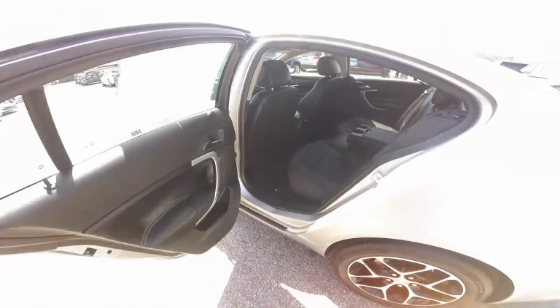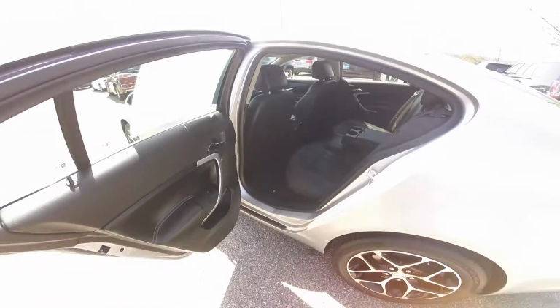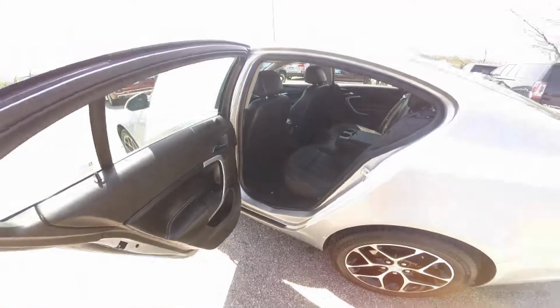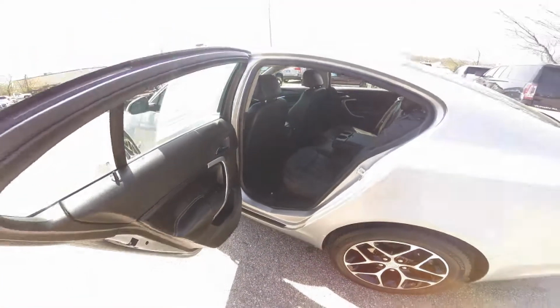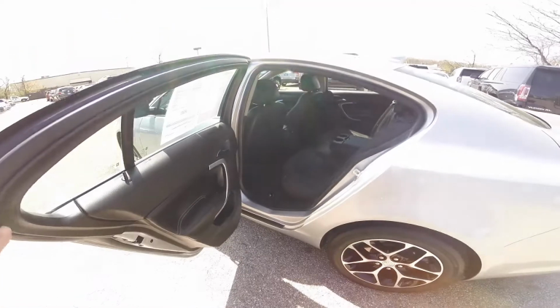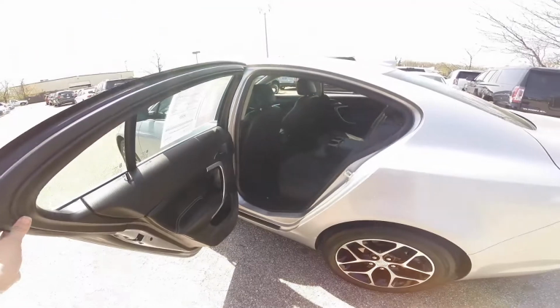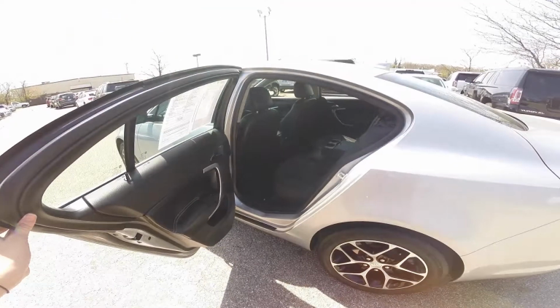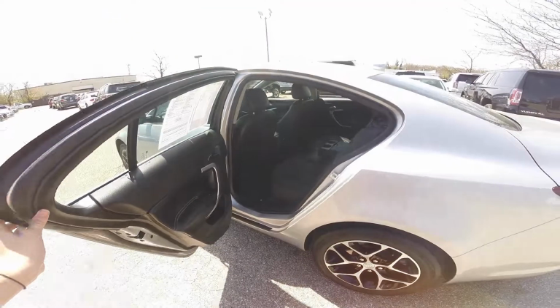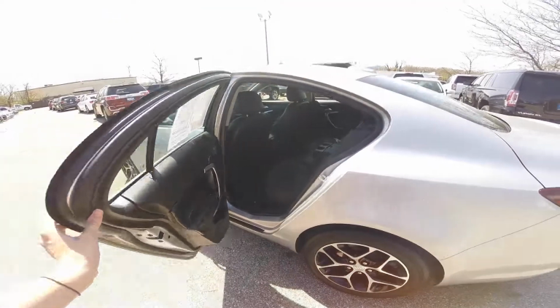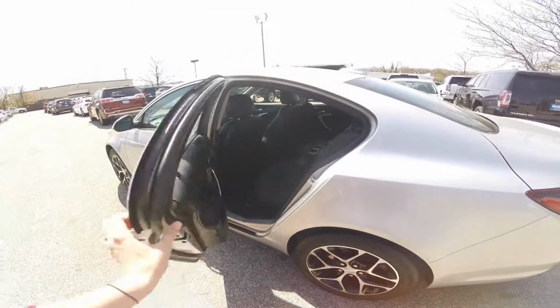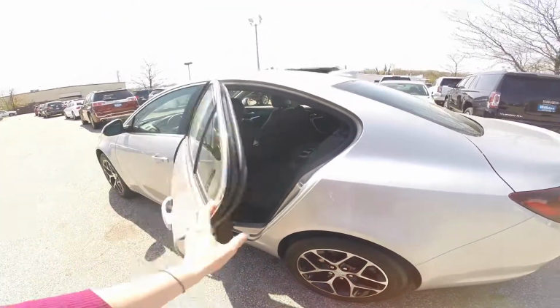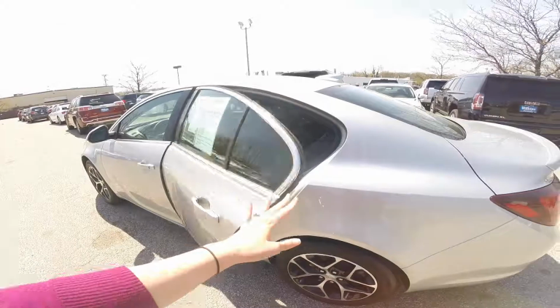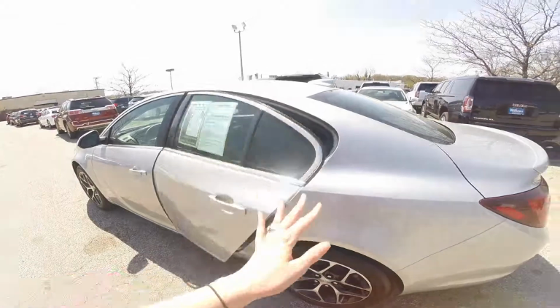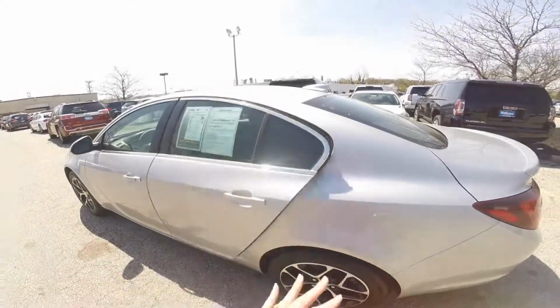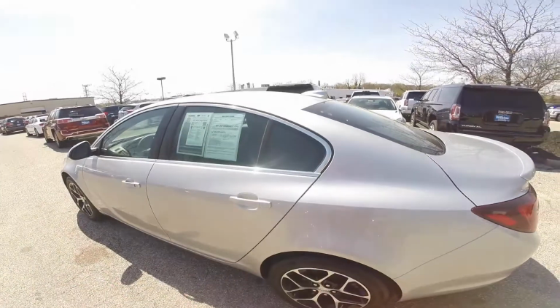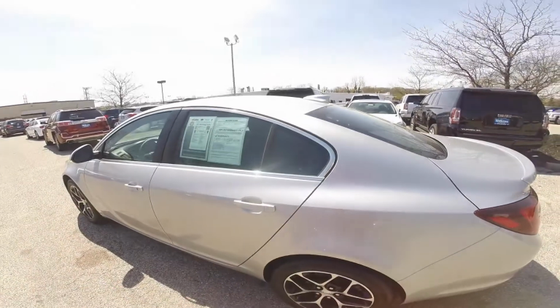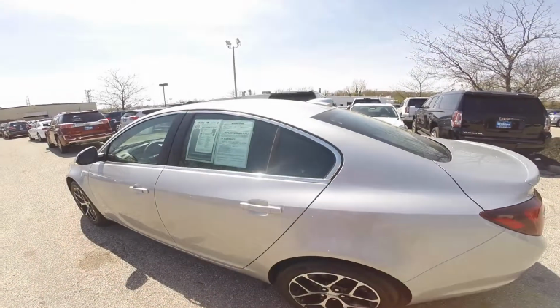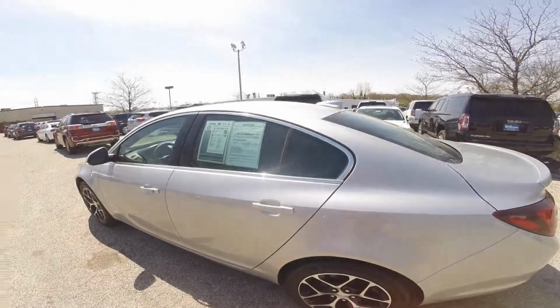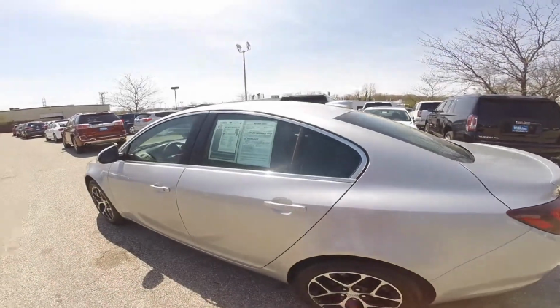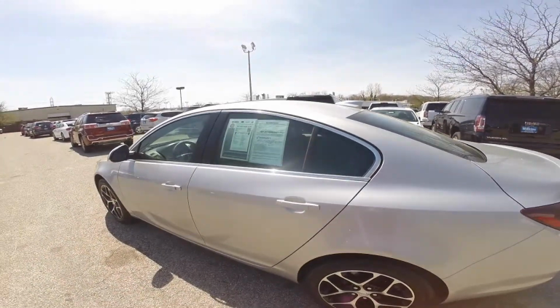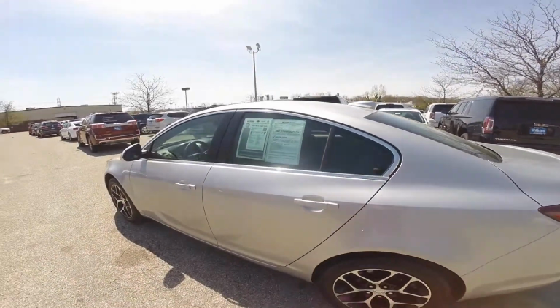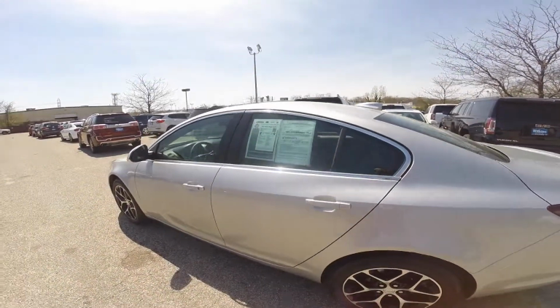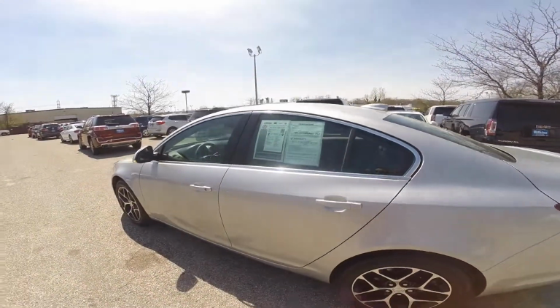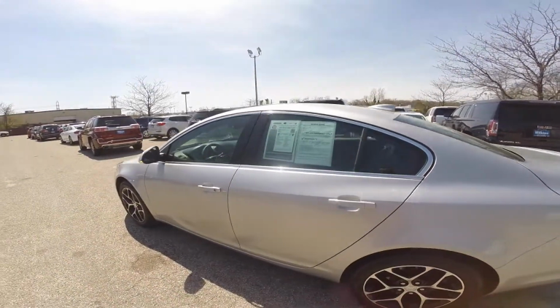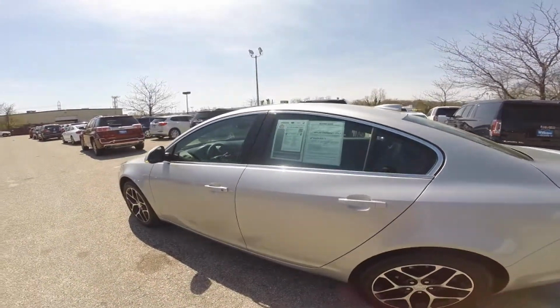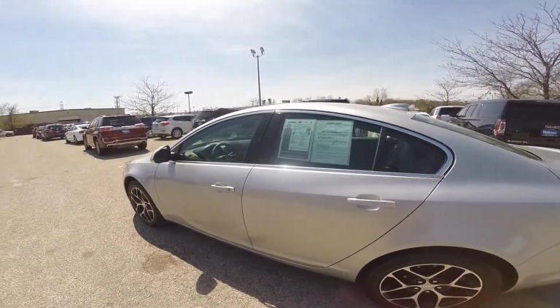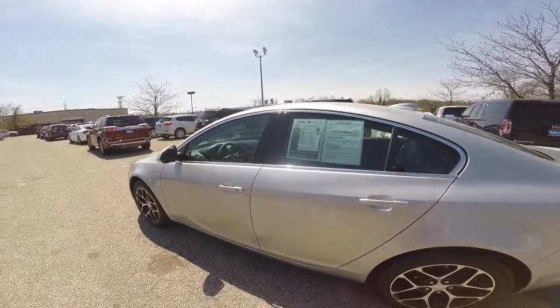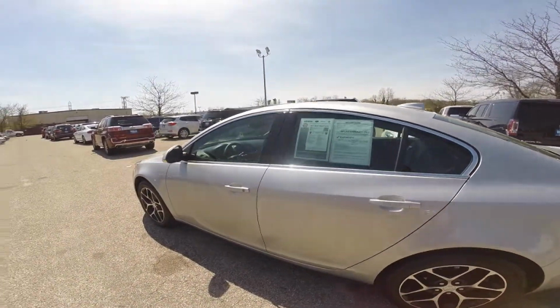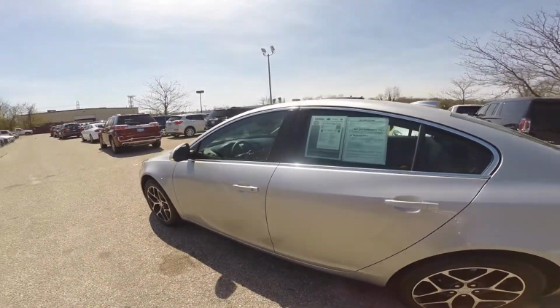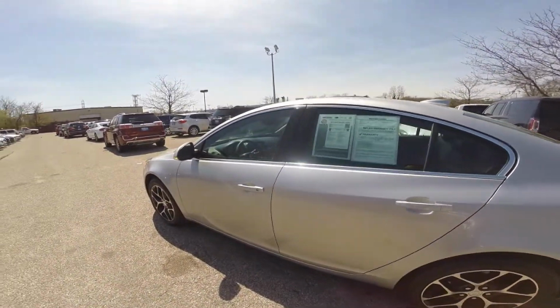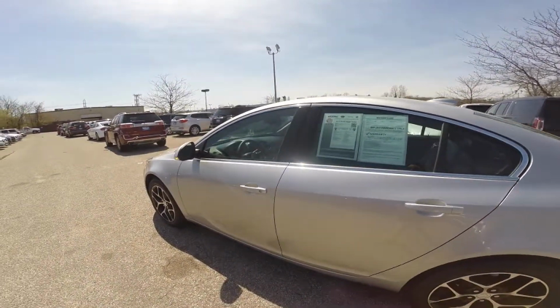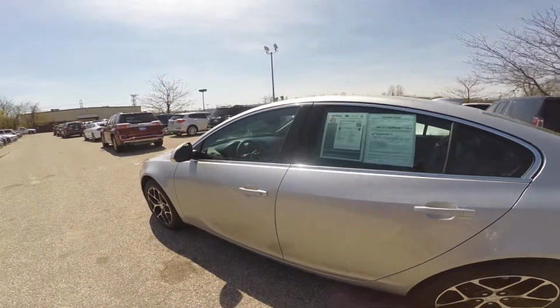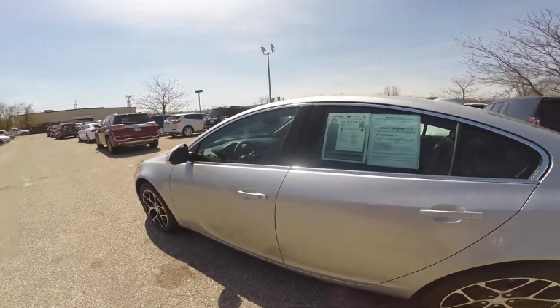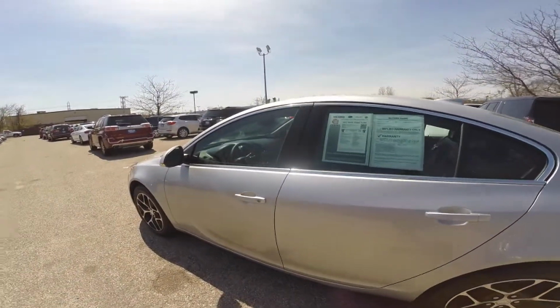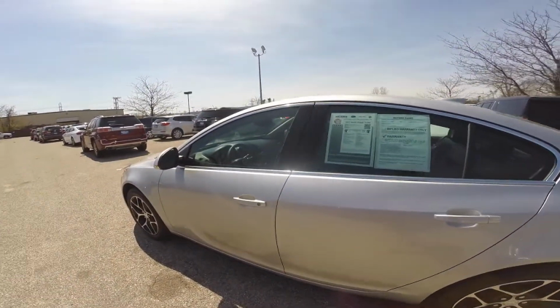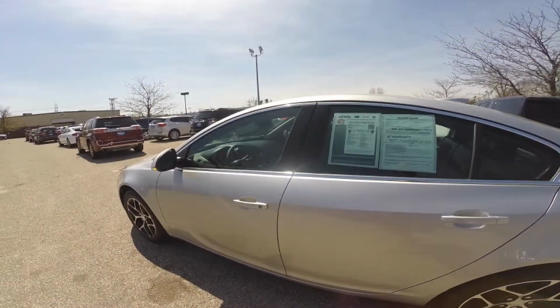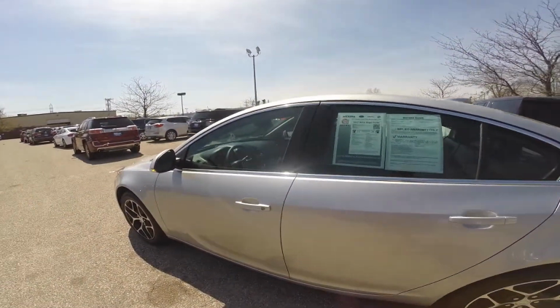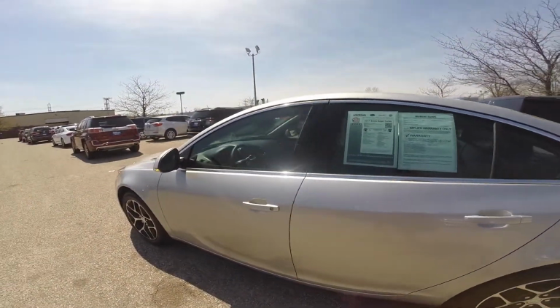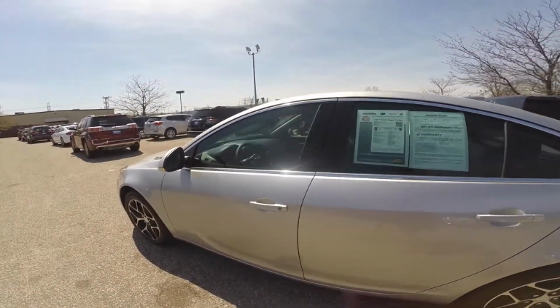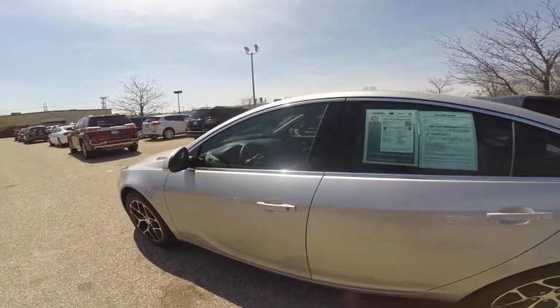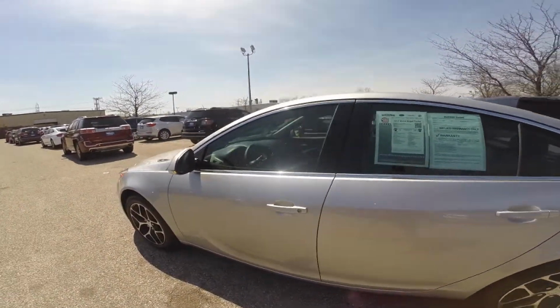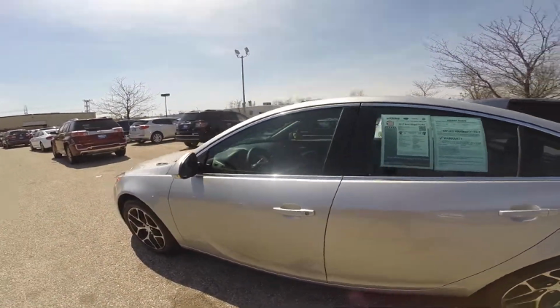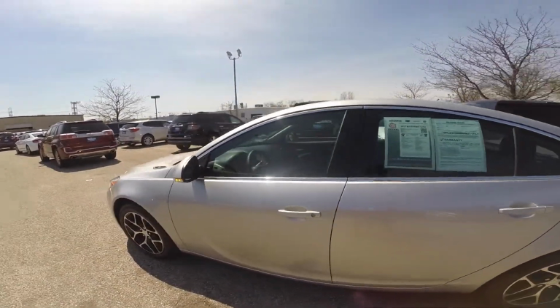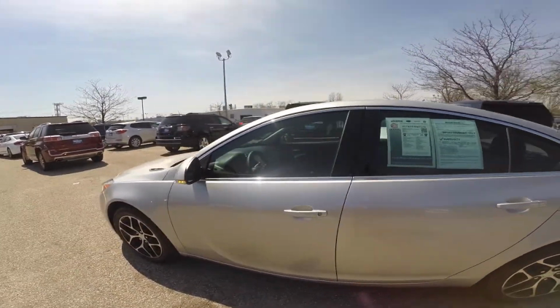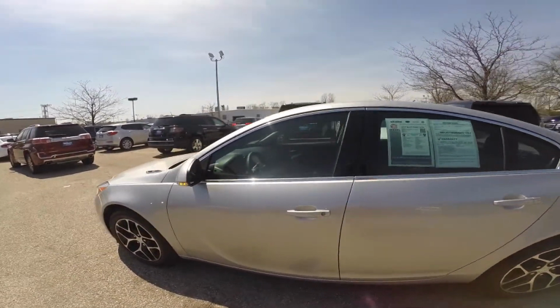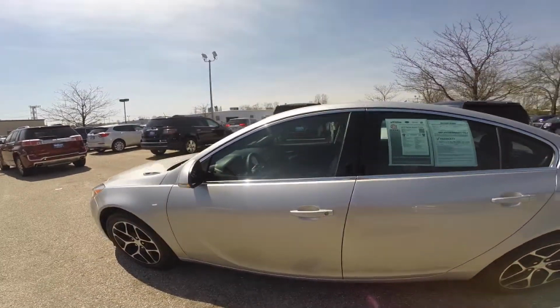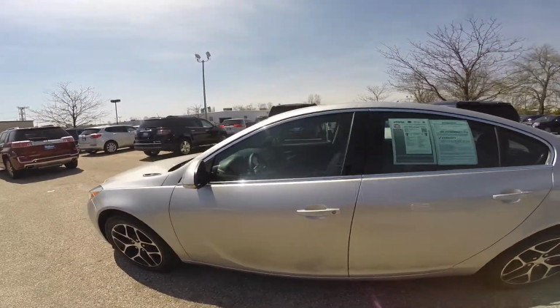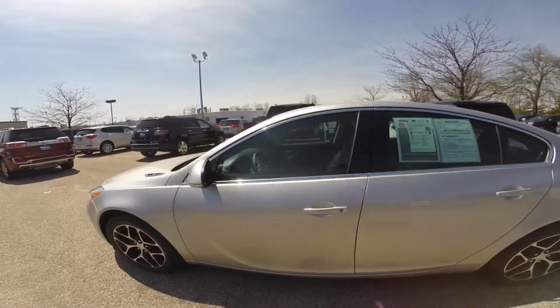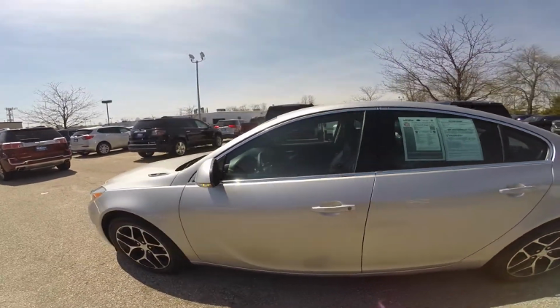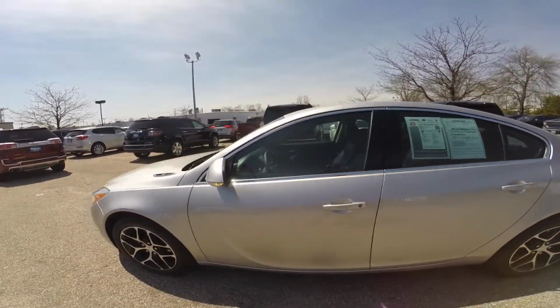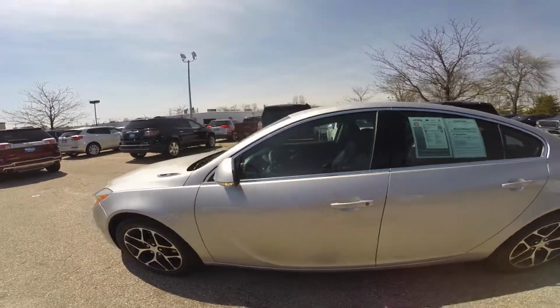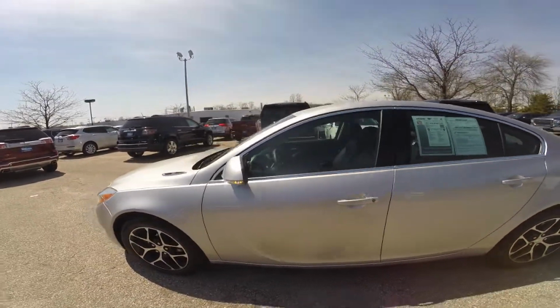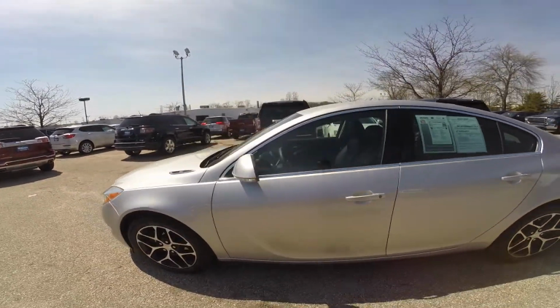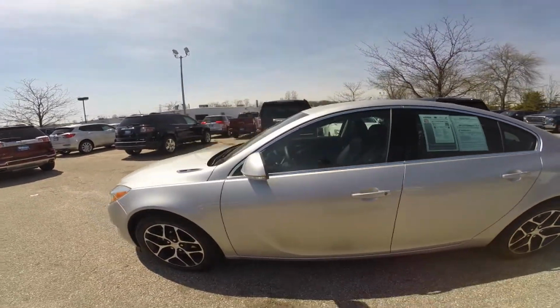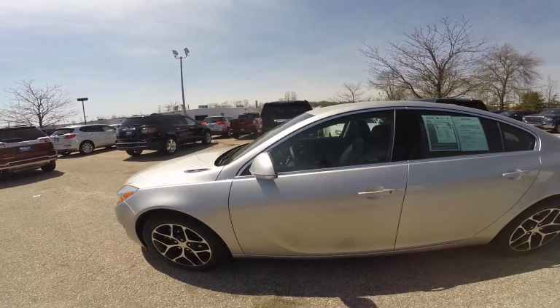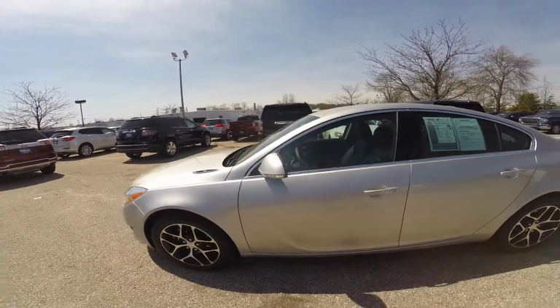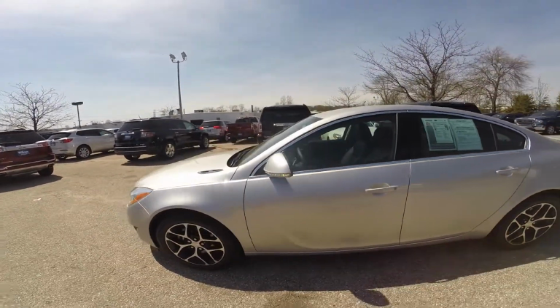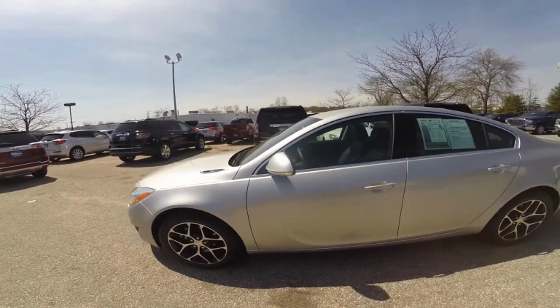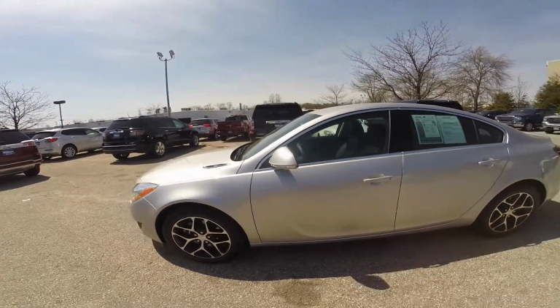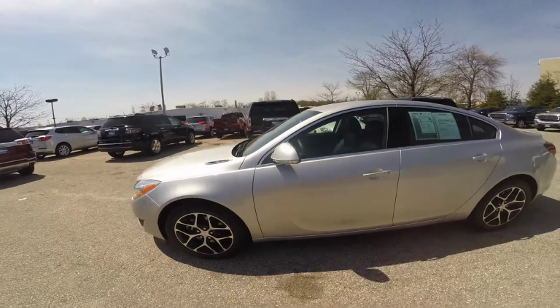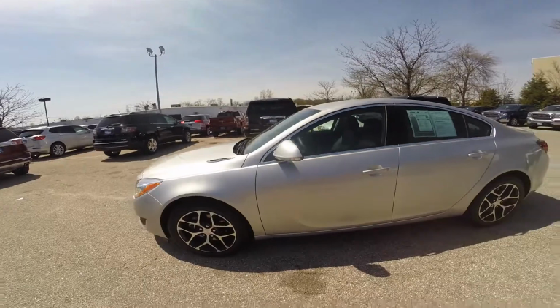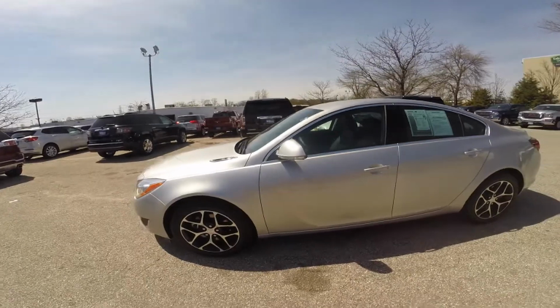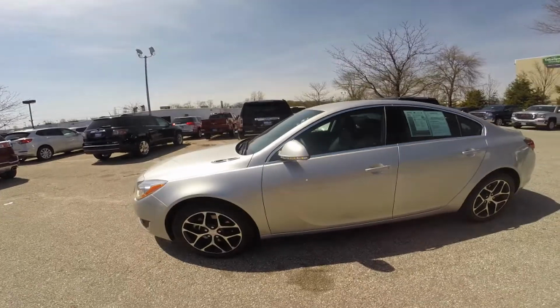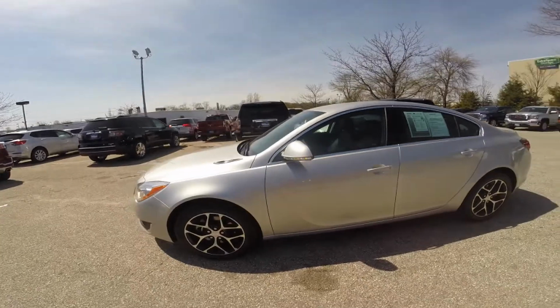The Buick Regal is very fuel efficient at an estimated 29 miles per gallon on the highway and 21 city.